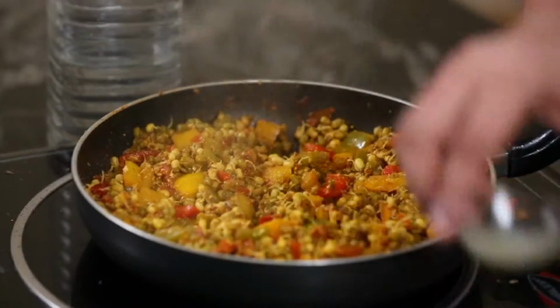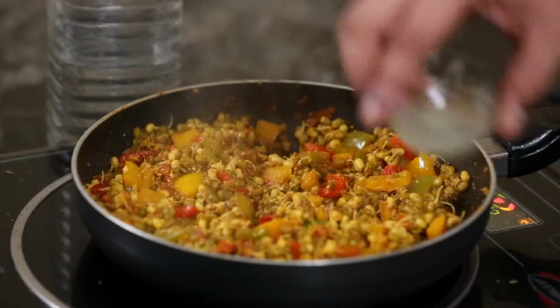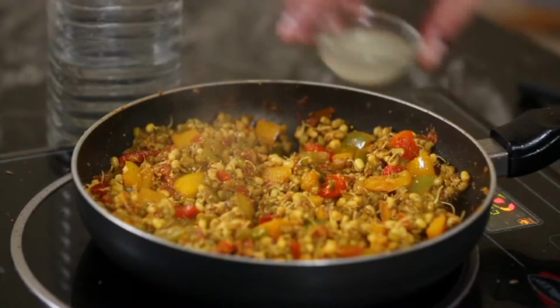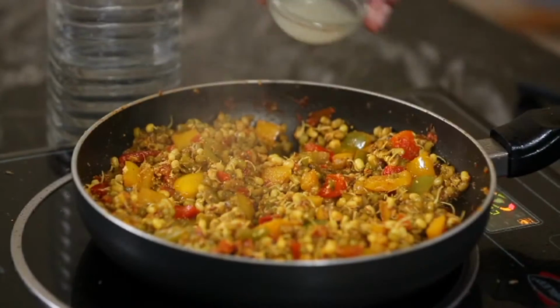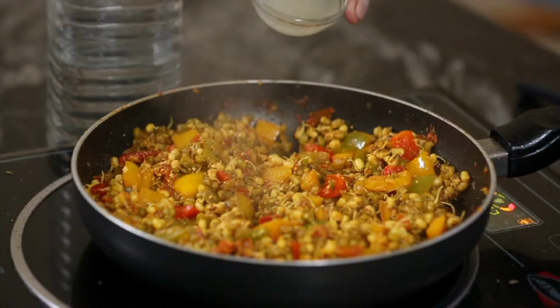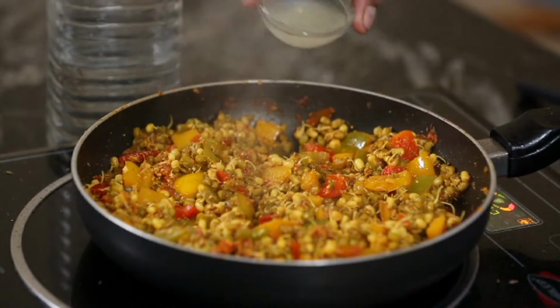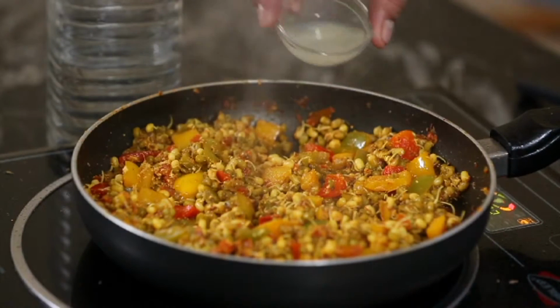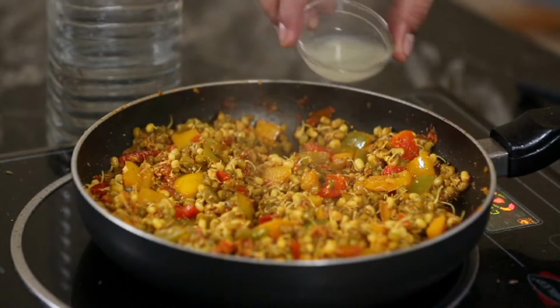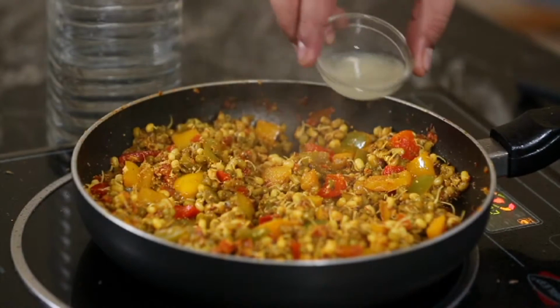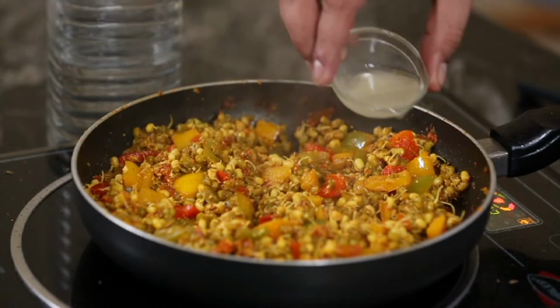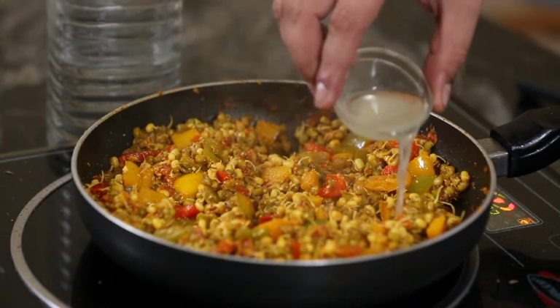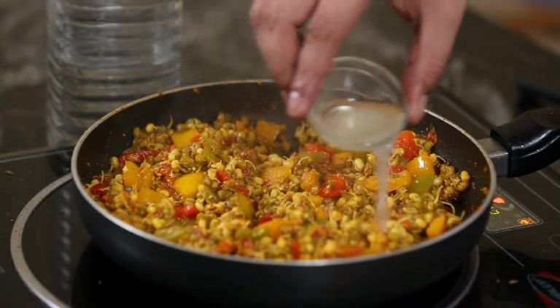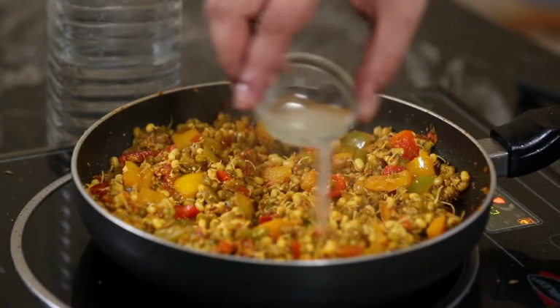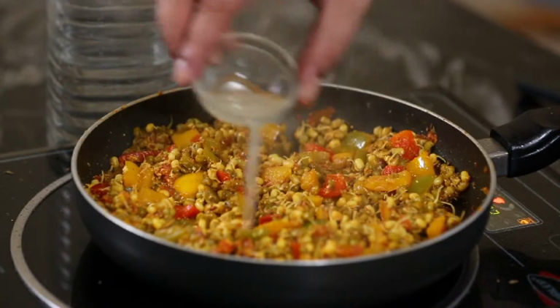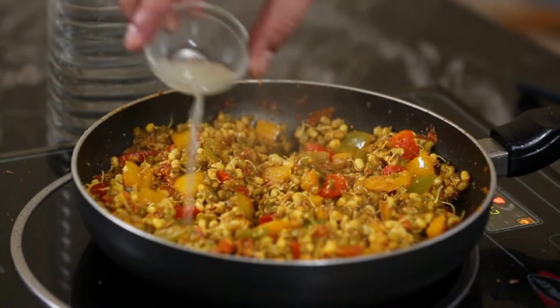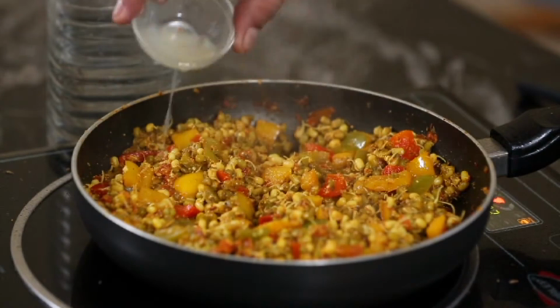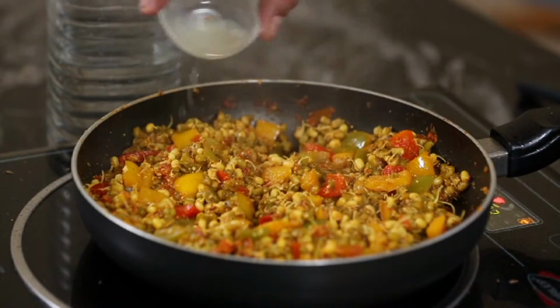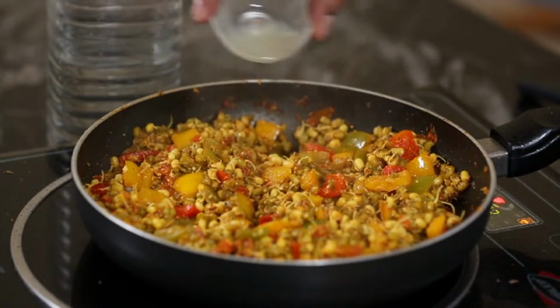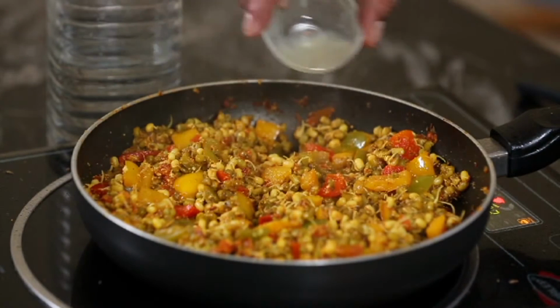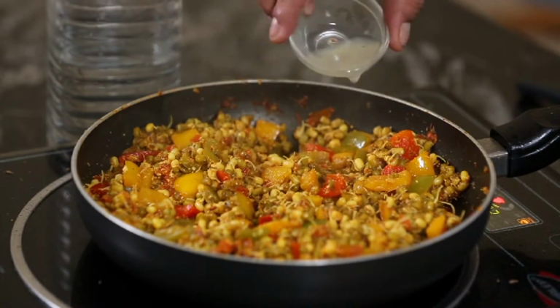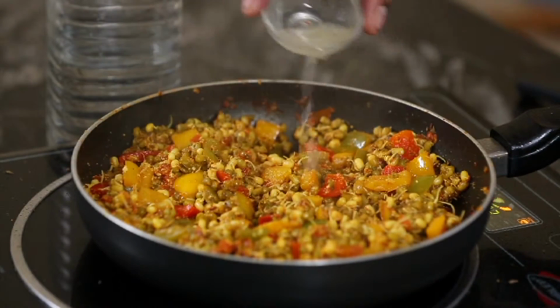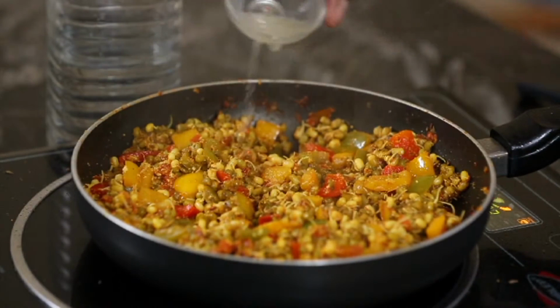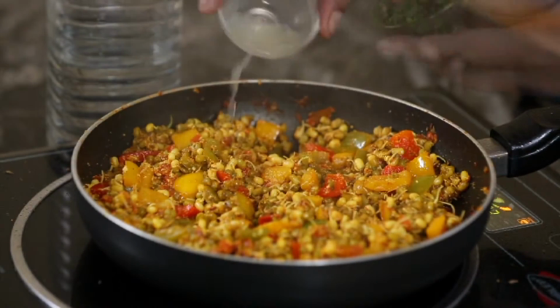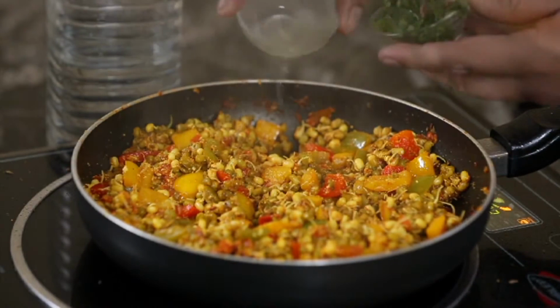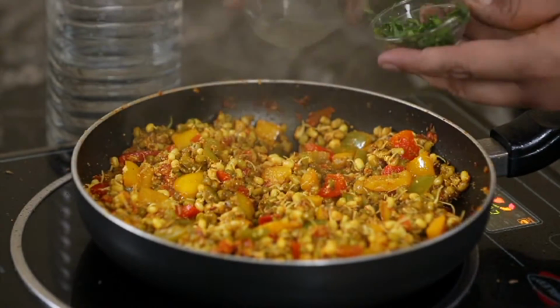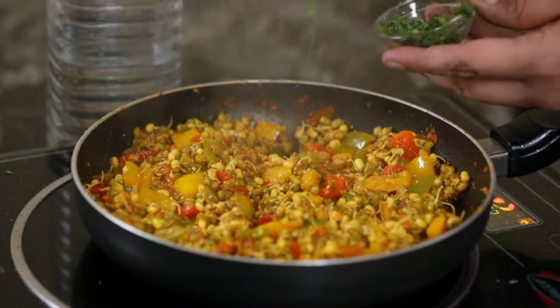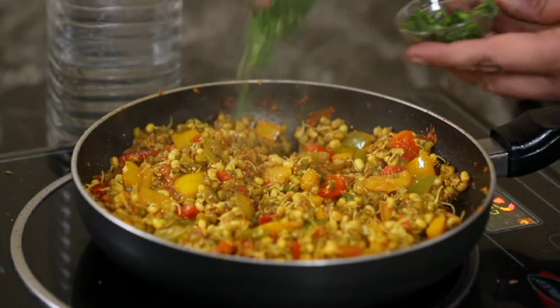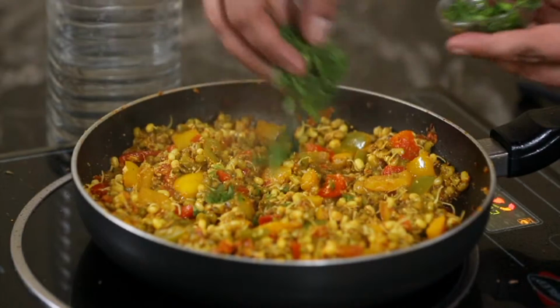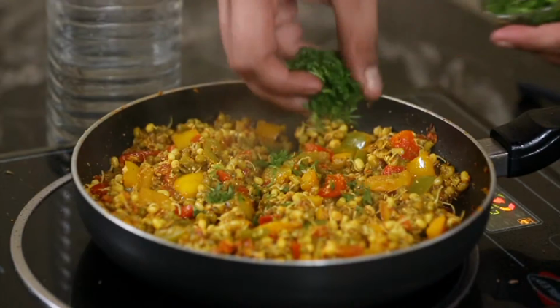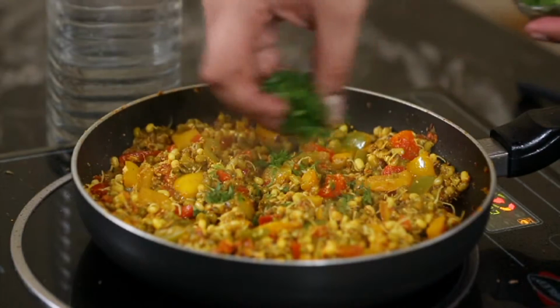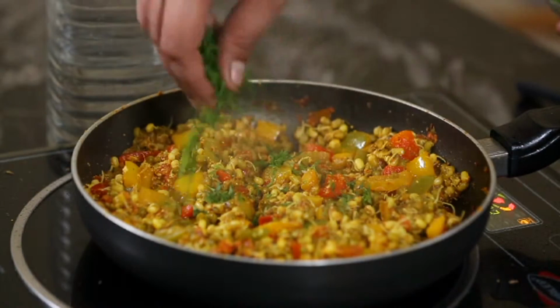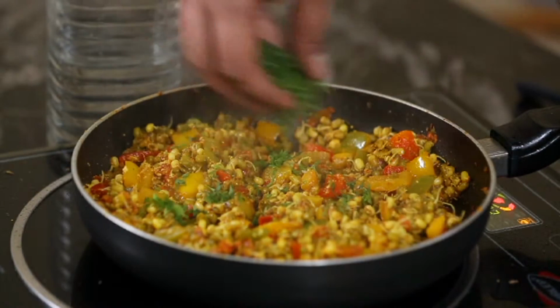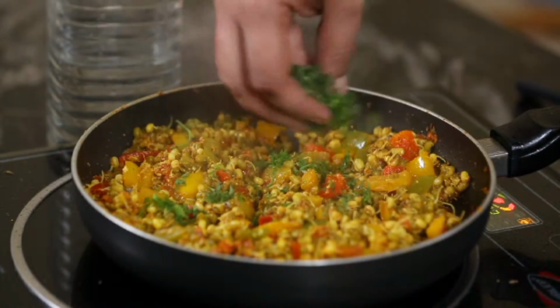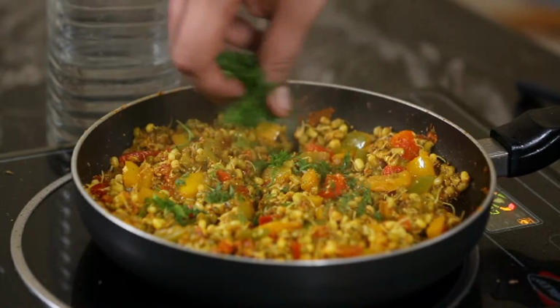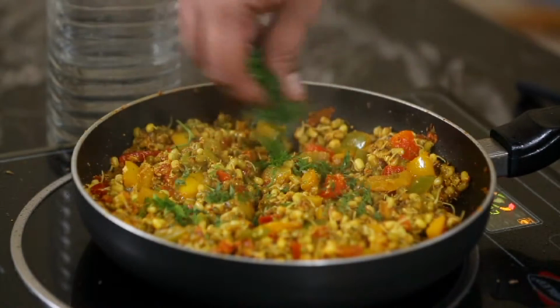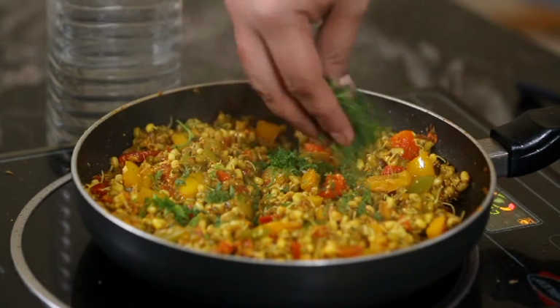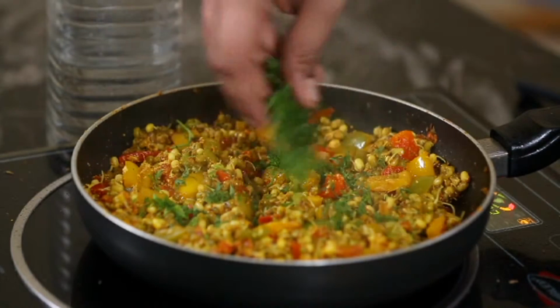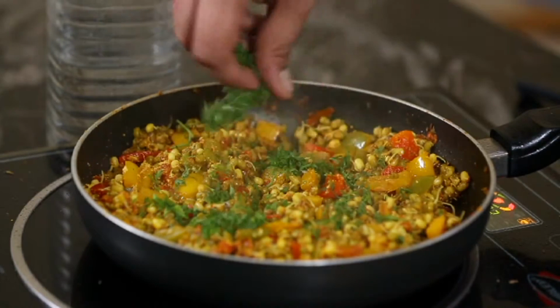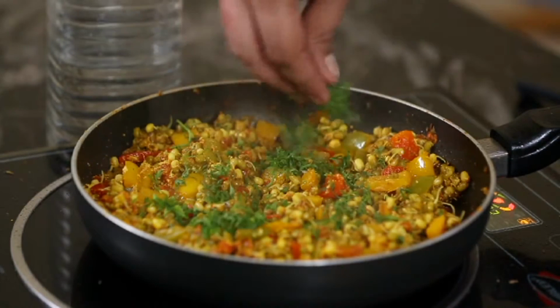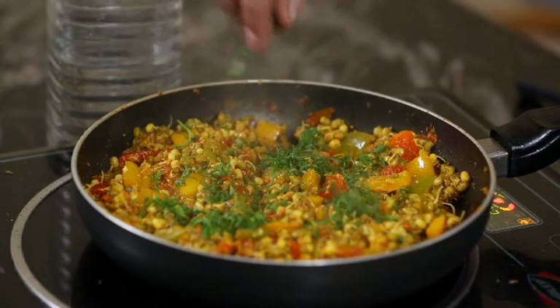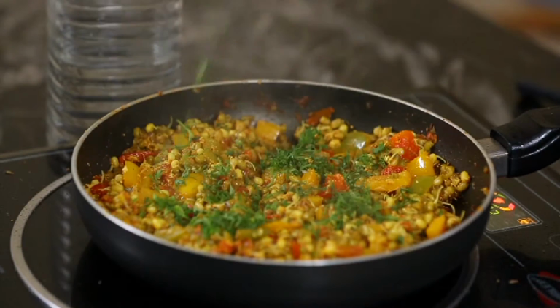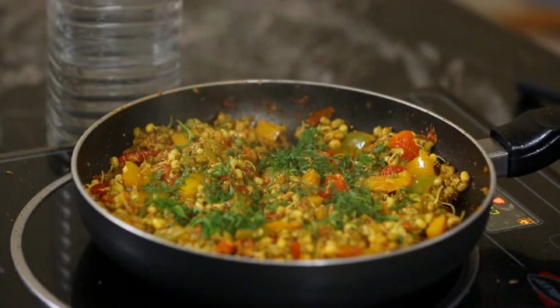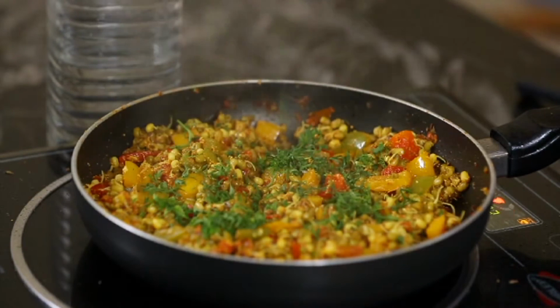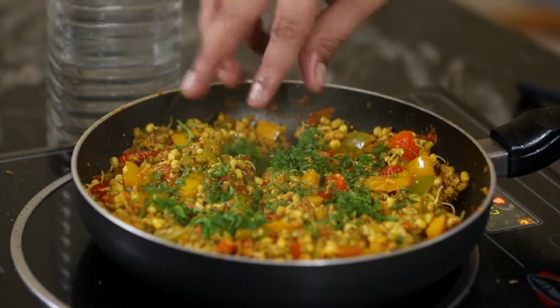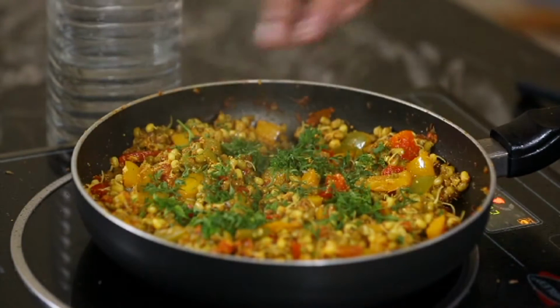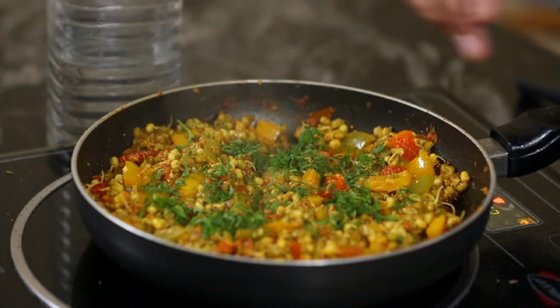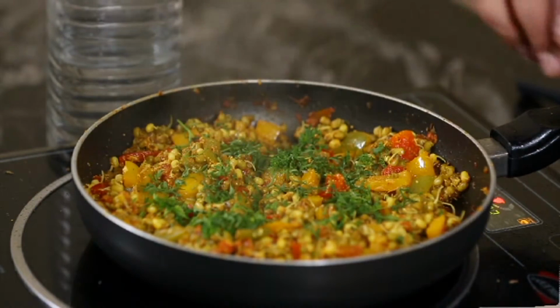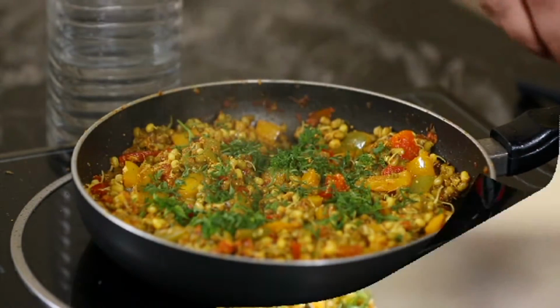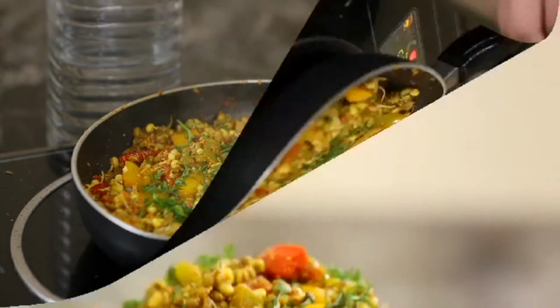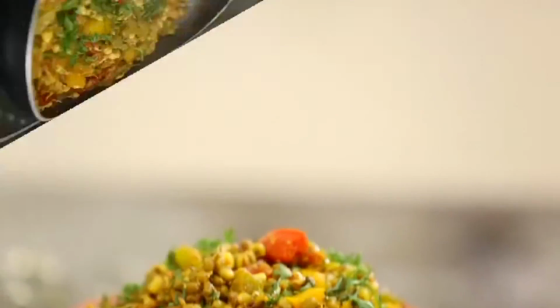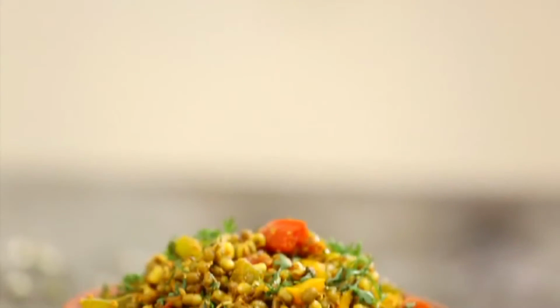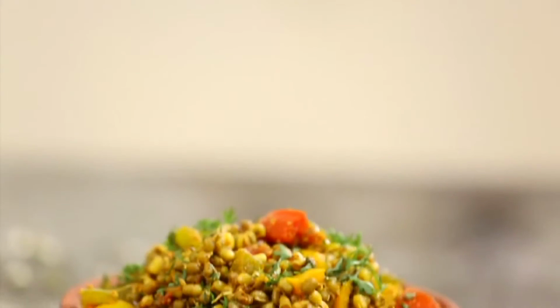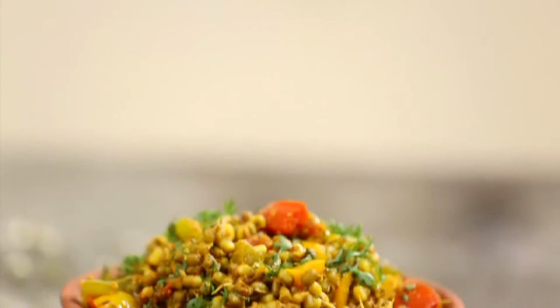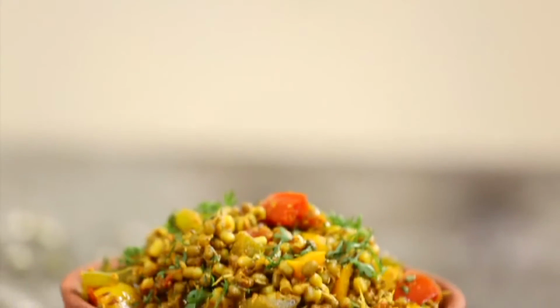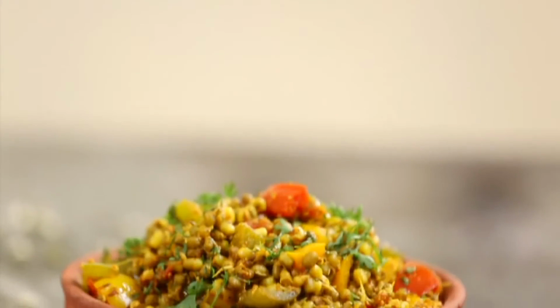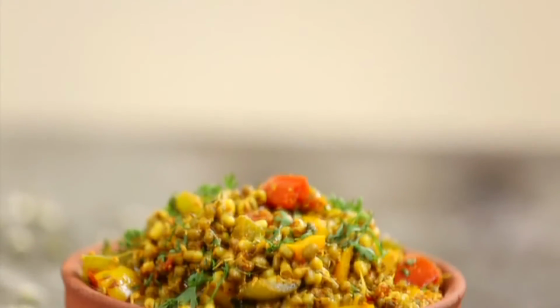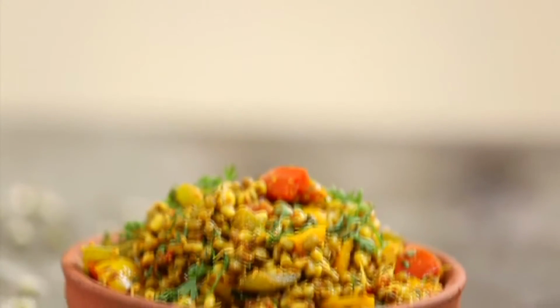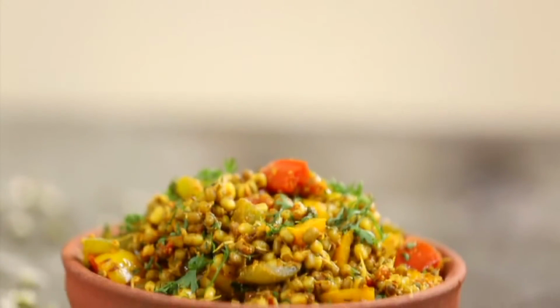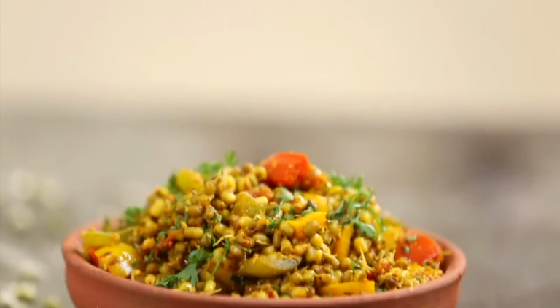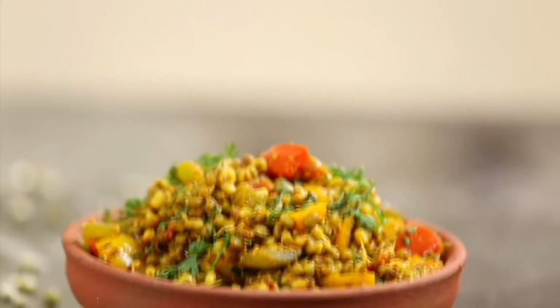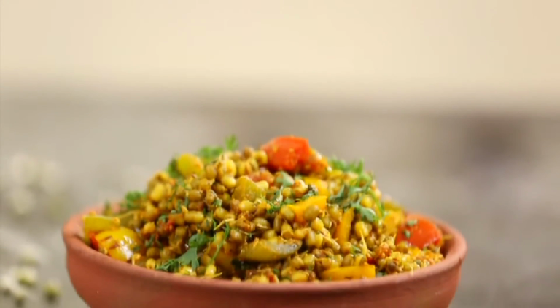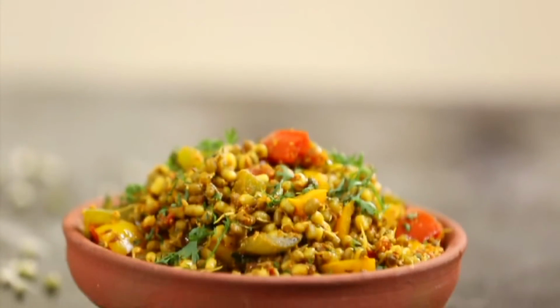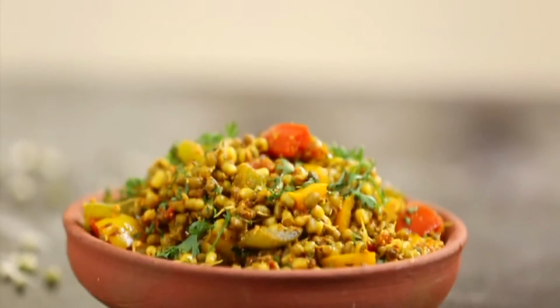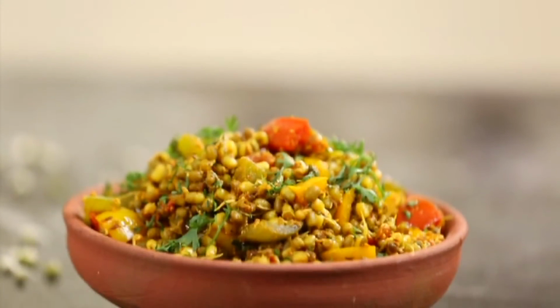Turn off the gas, add lime juice and top it with chopped coriander leaves. Serve it hot and enjoy!